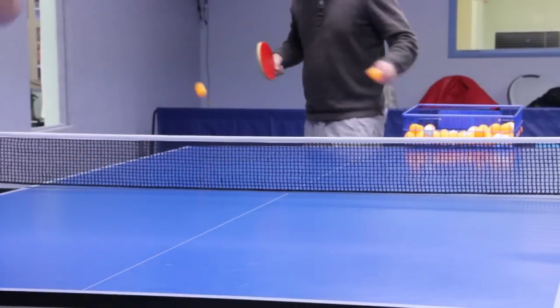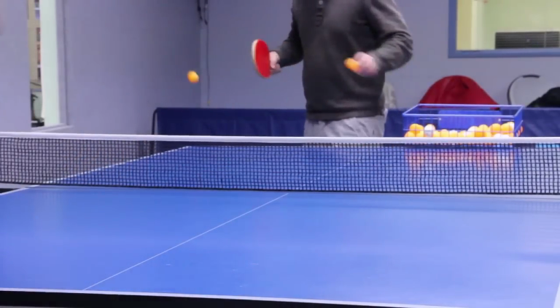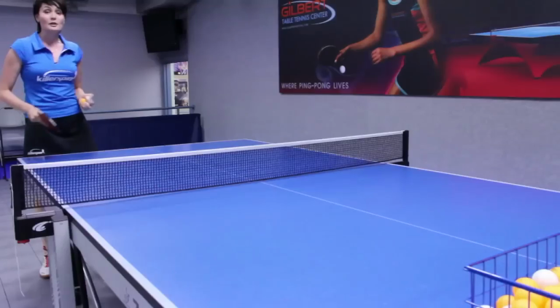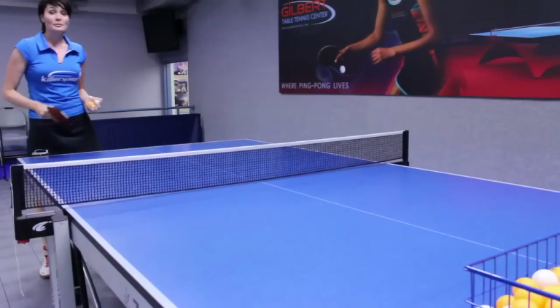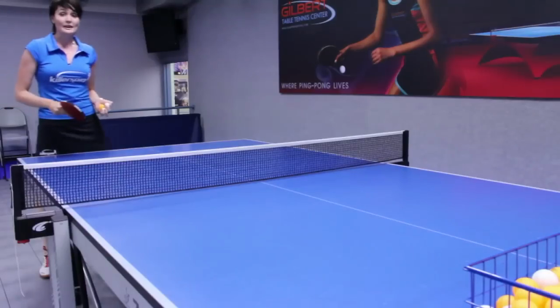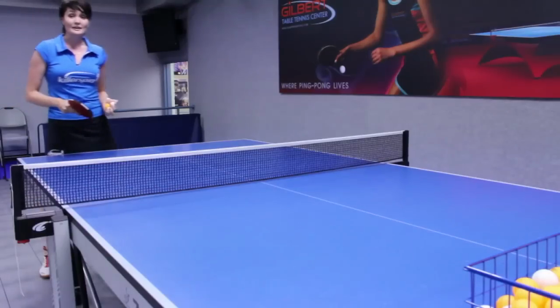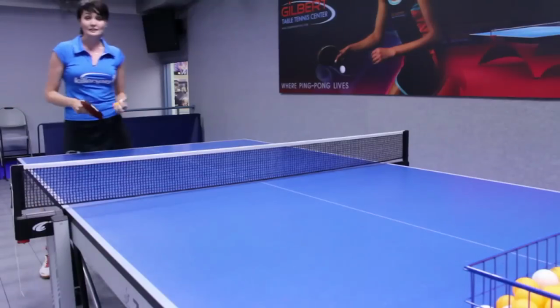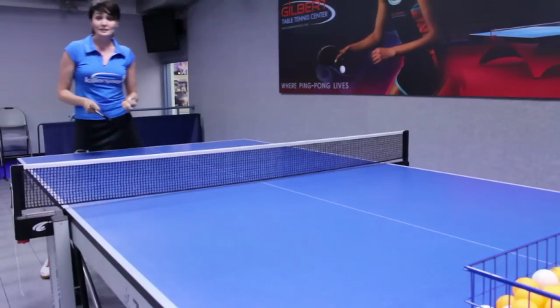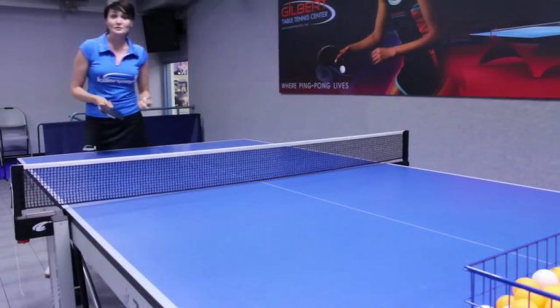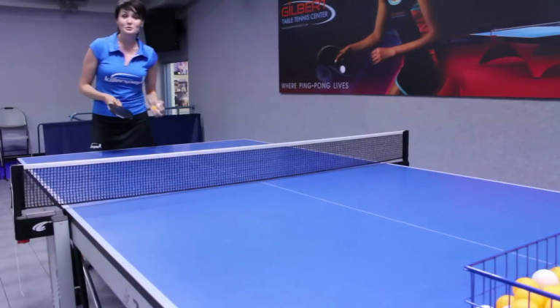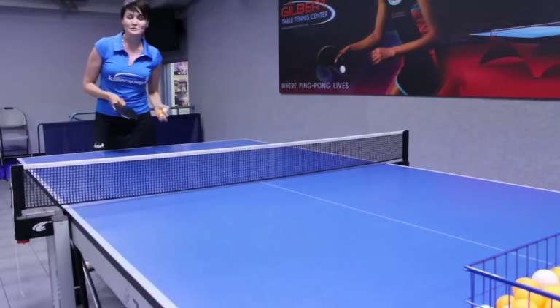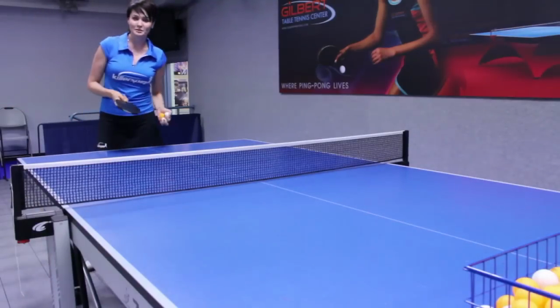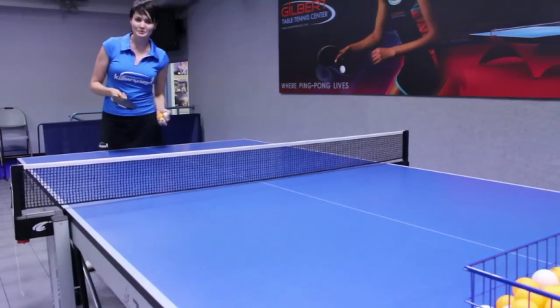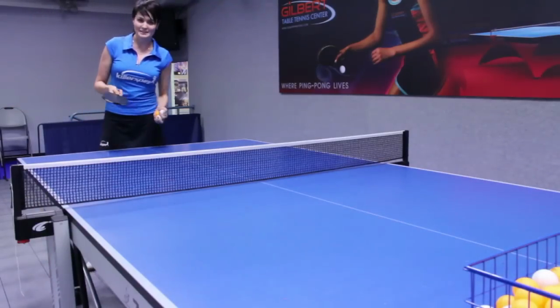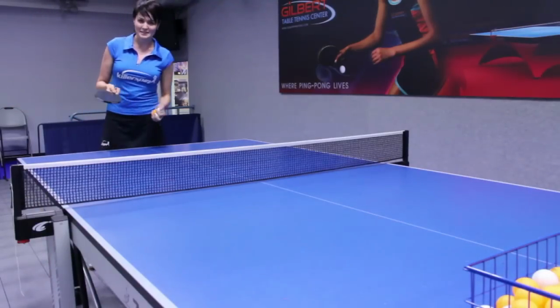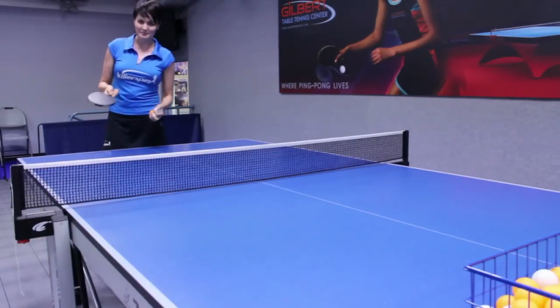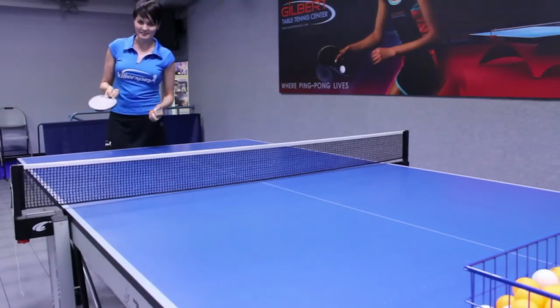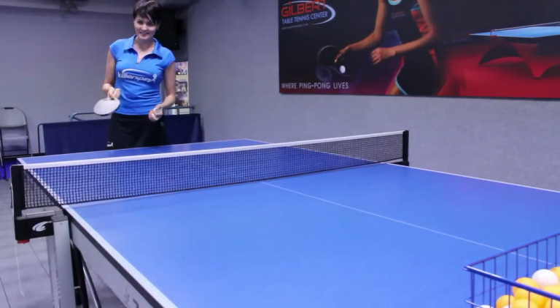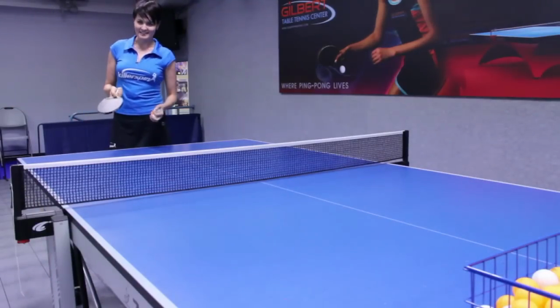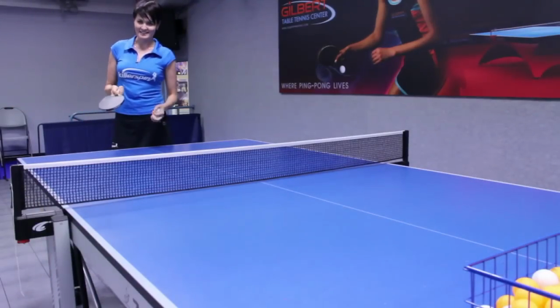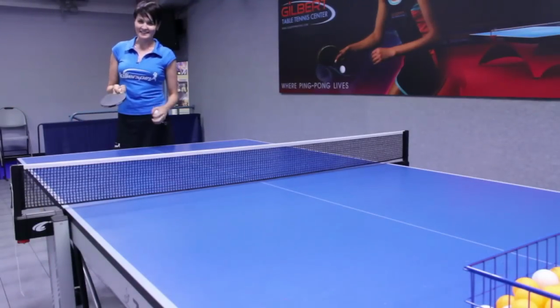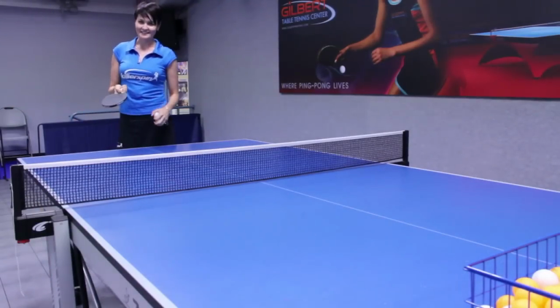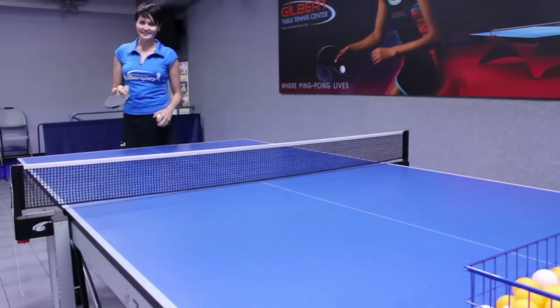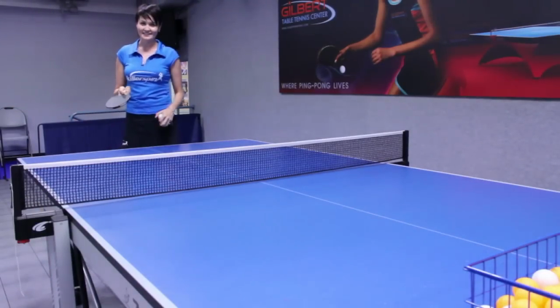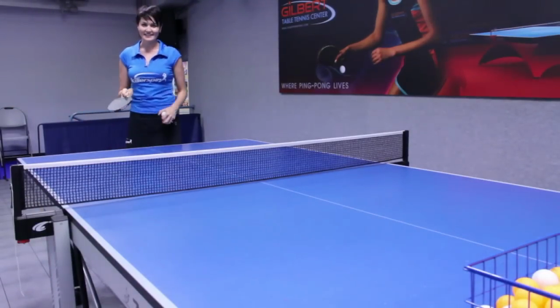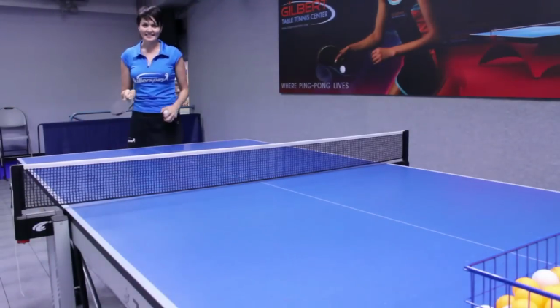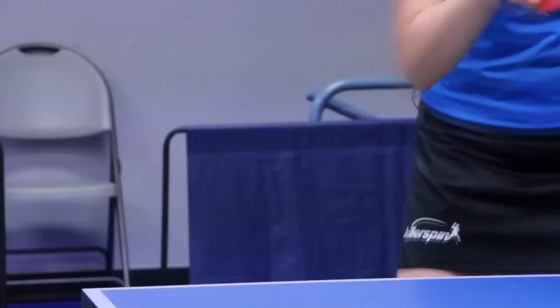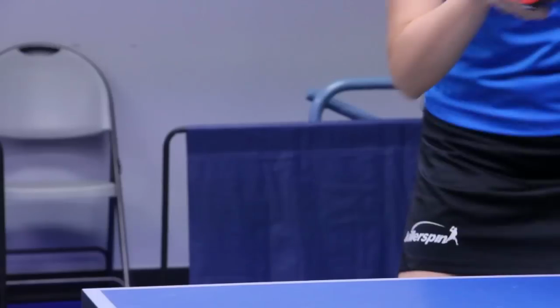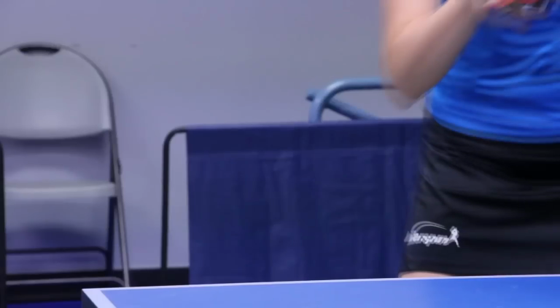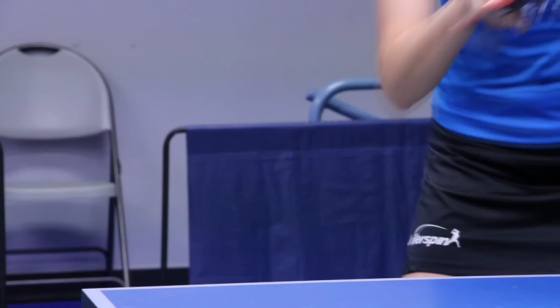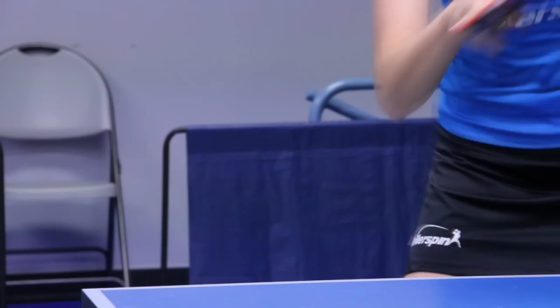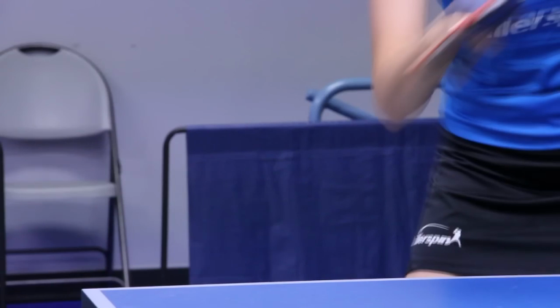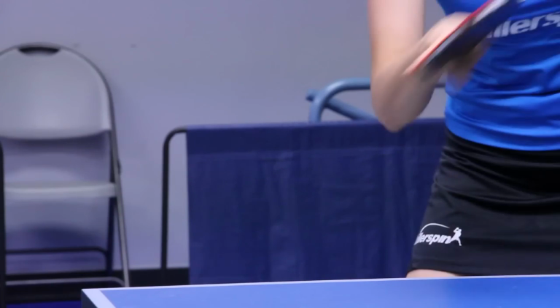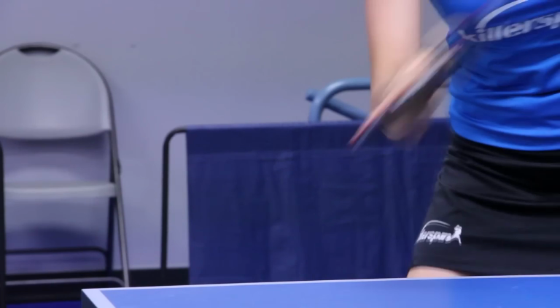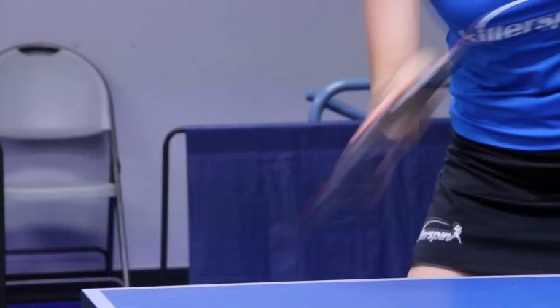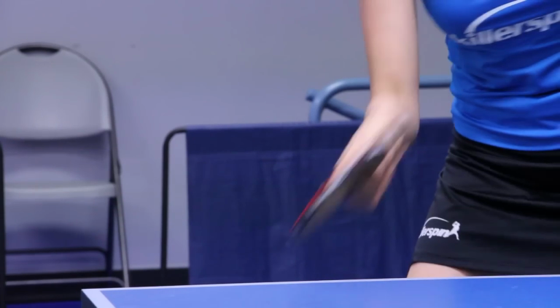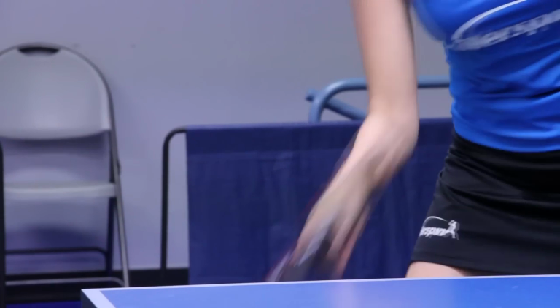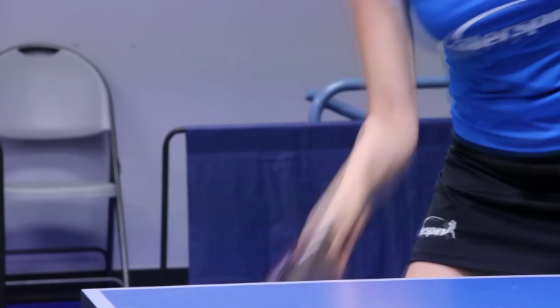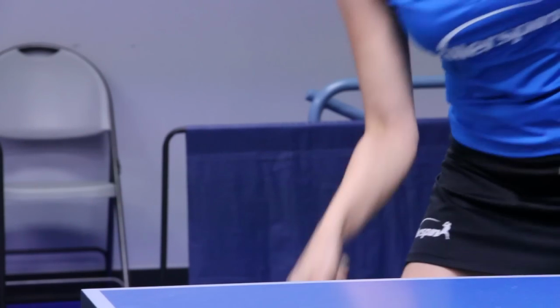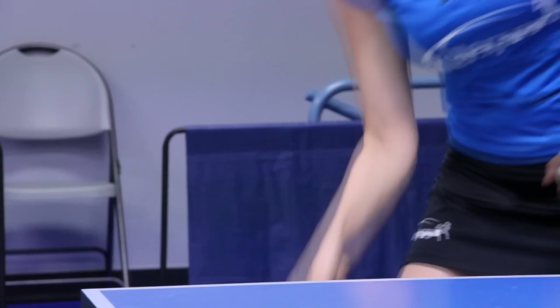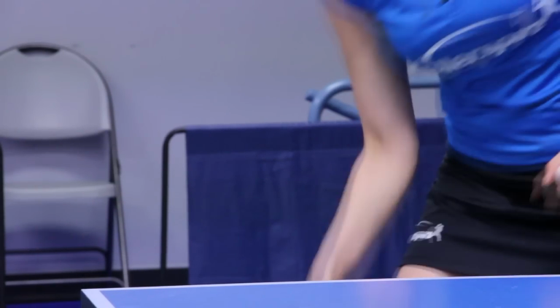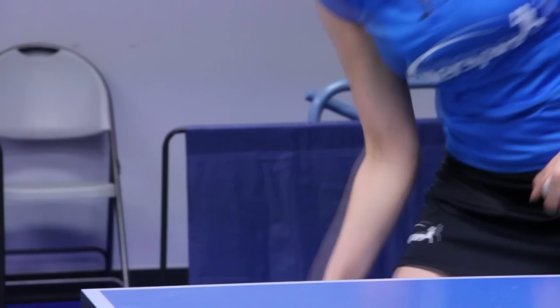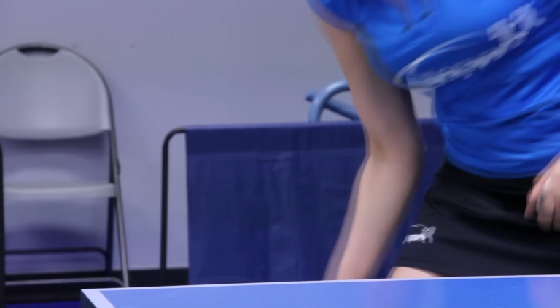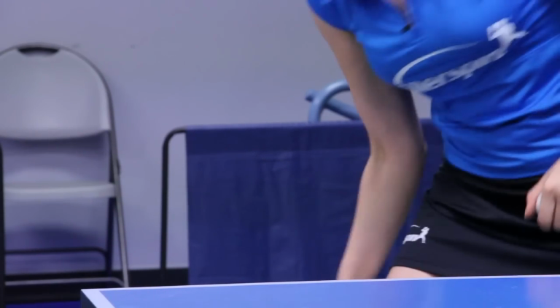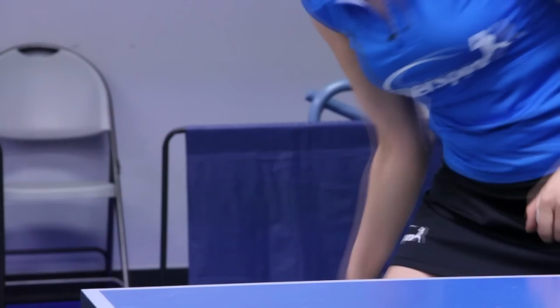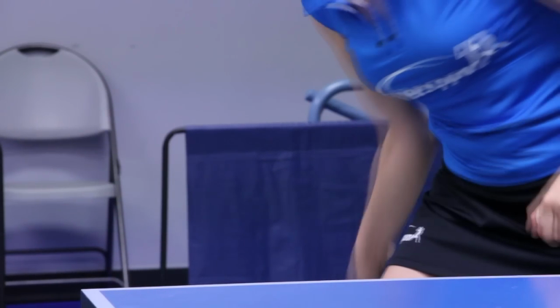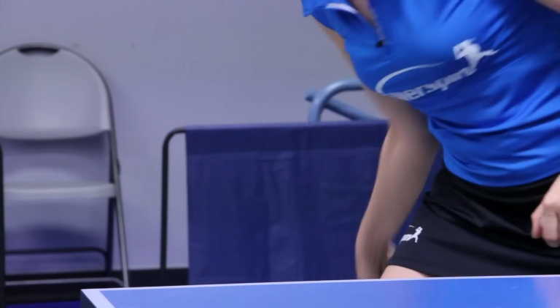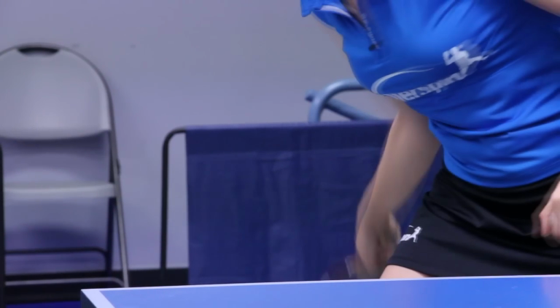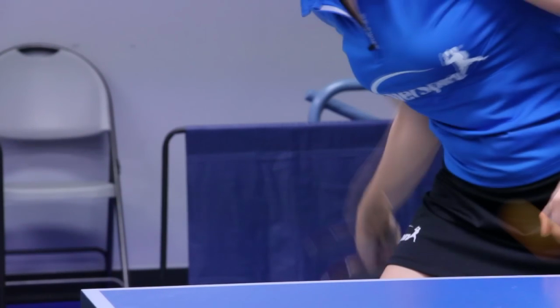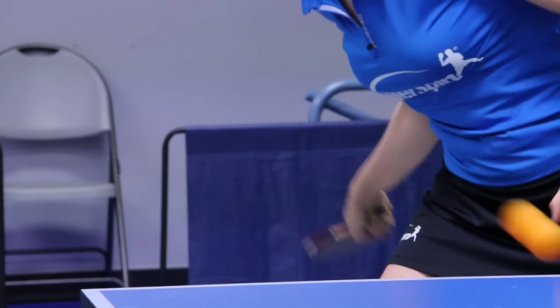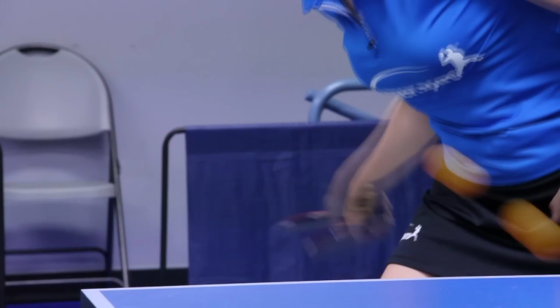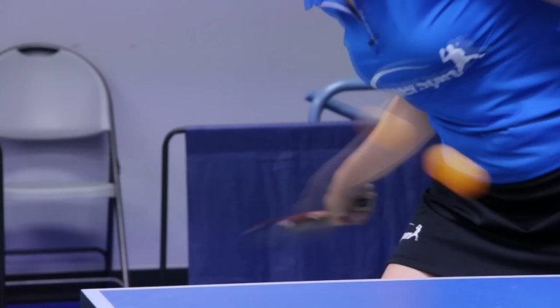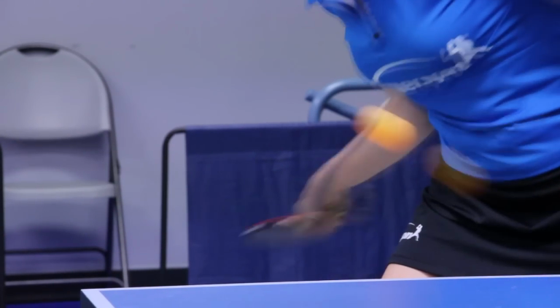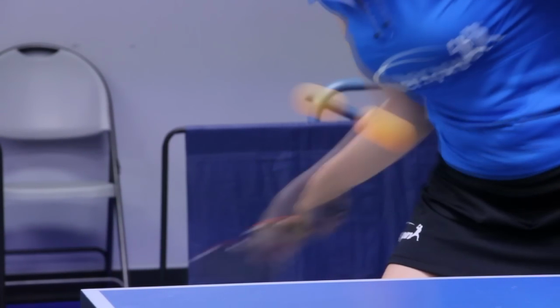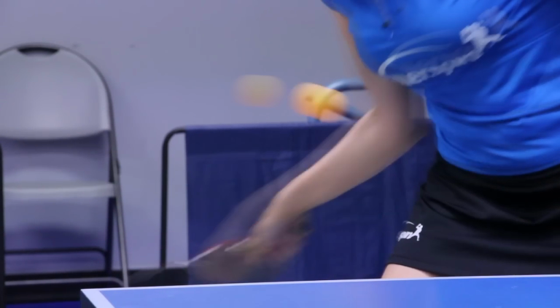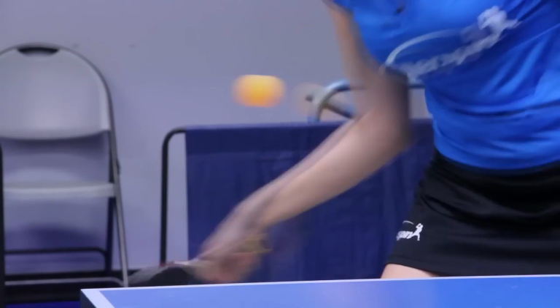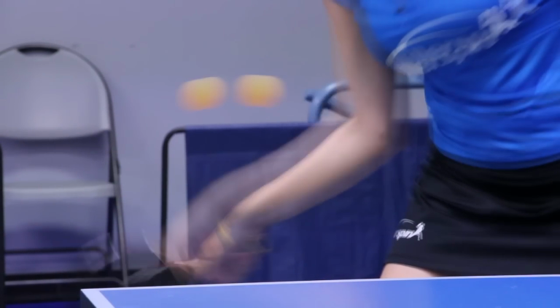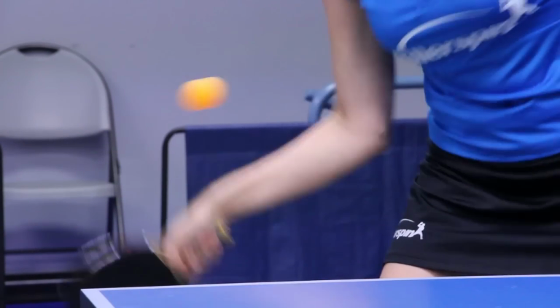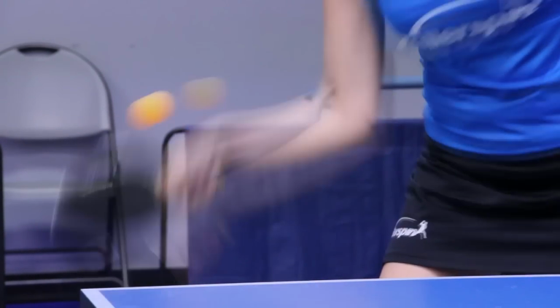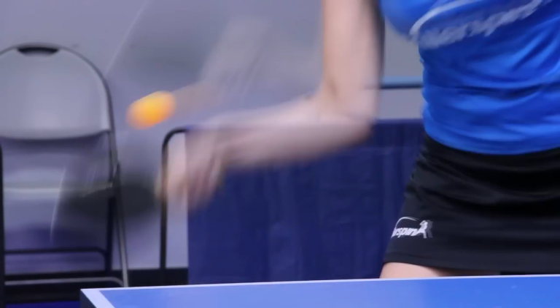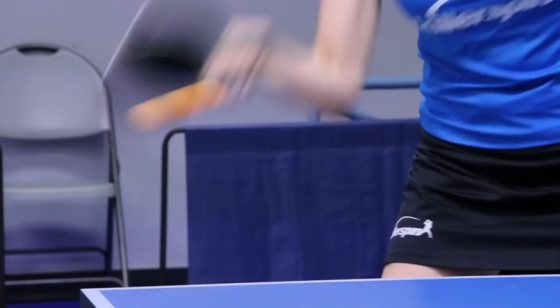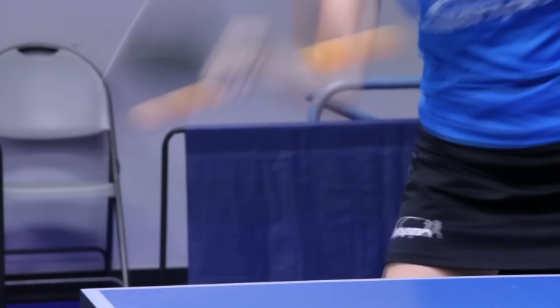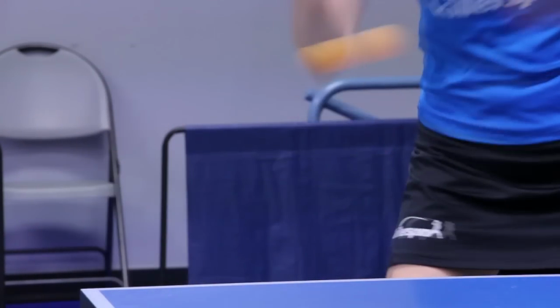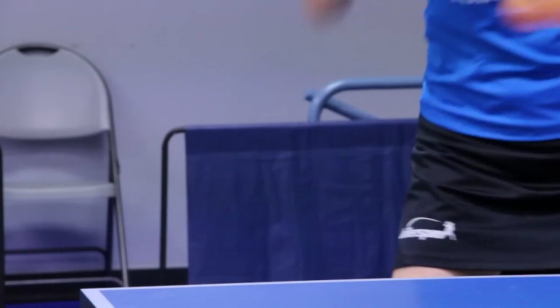I'm Ellie from Gilbert Table Tennis Center and I showed you how to do the forehand loop or forehand topspin in ping pong.